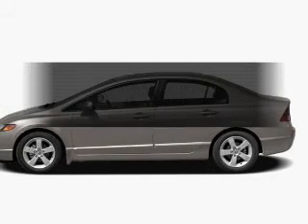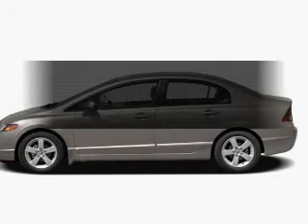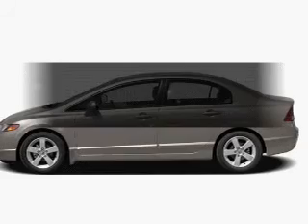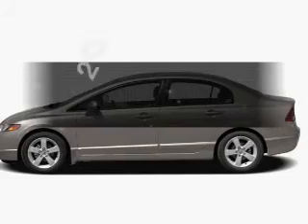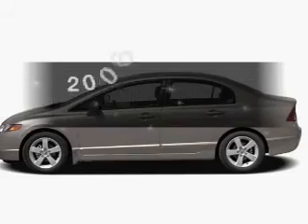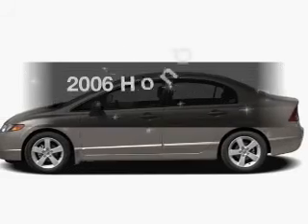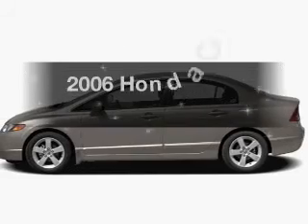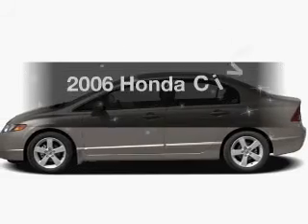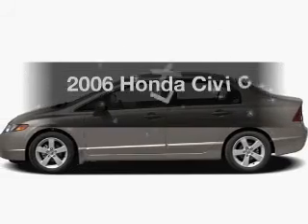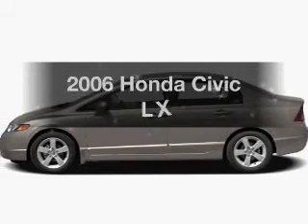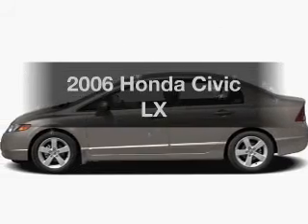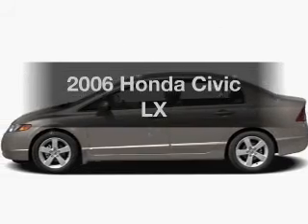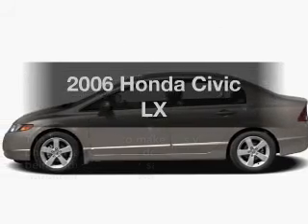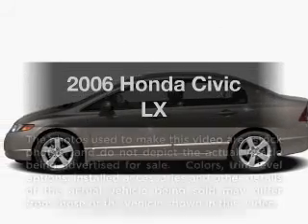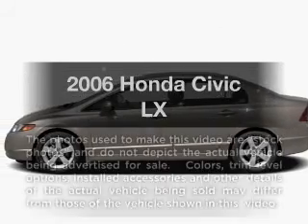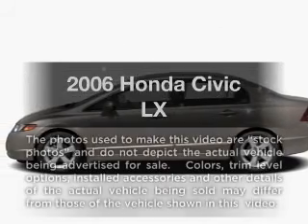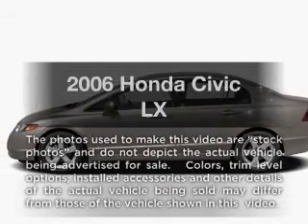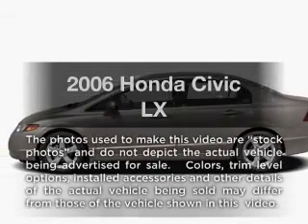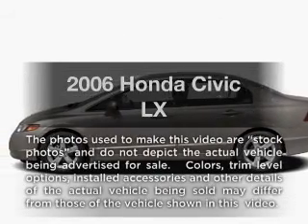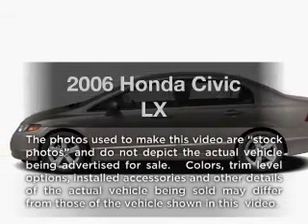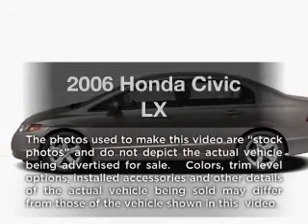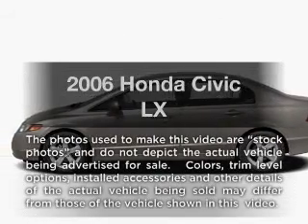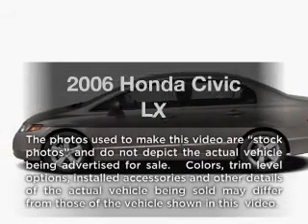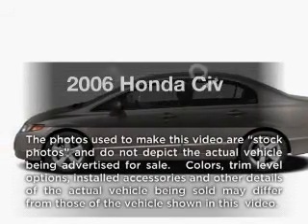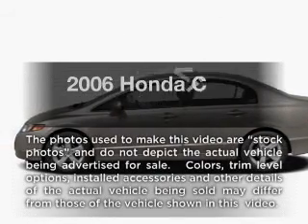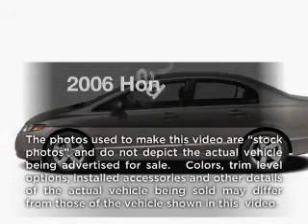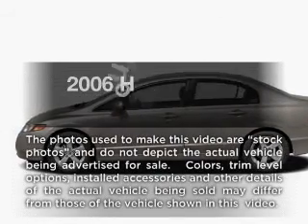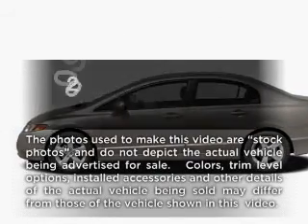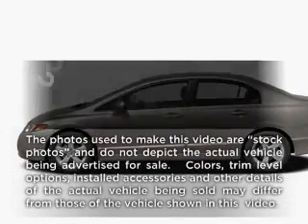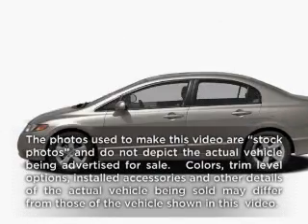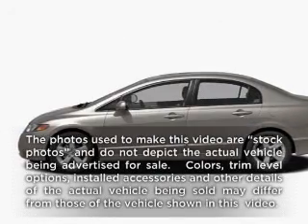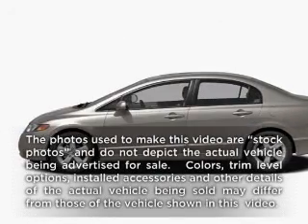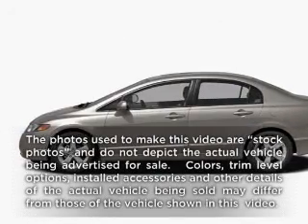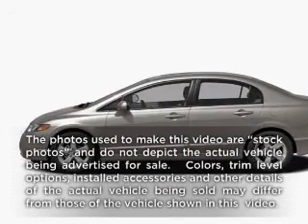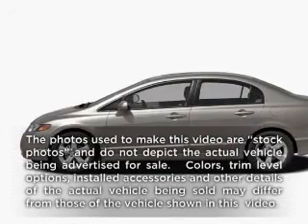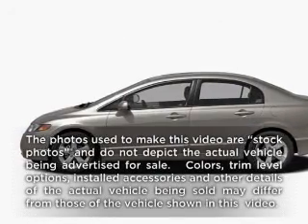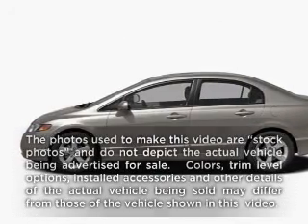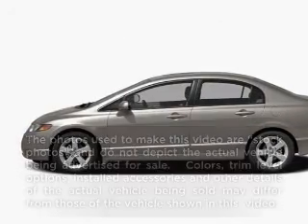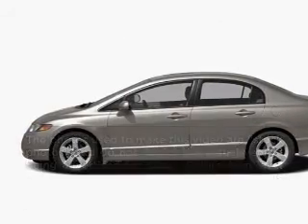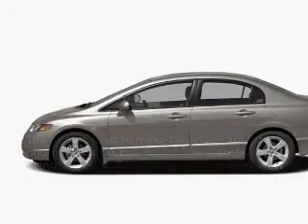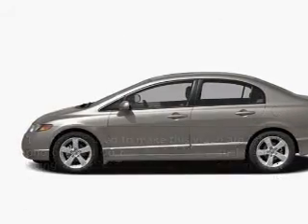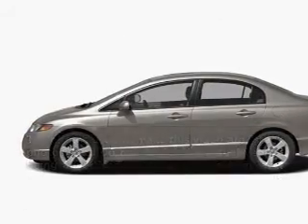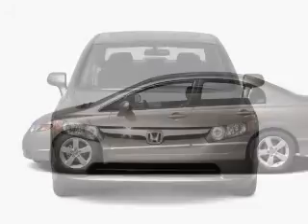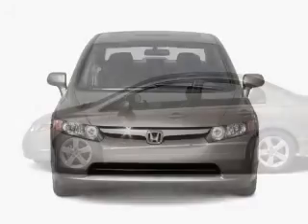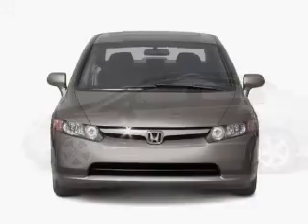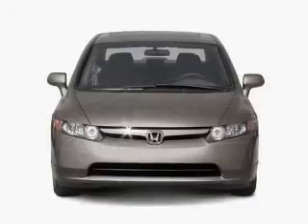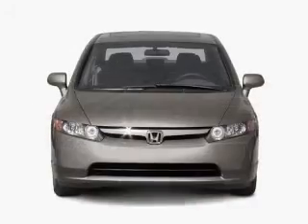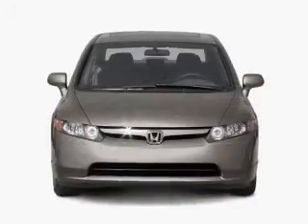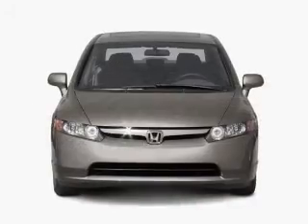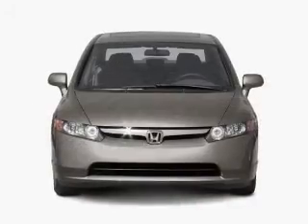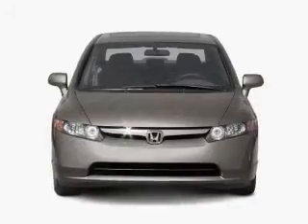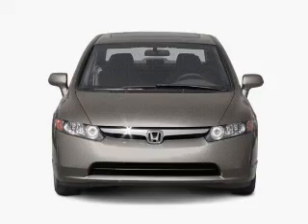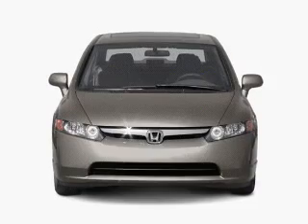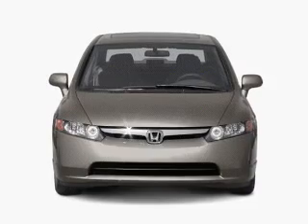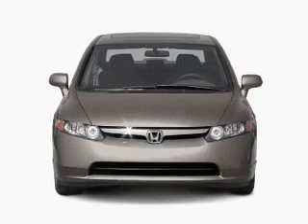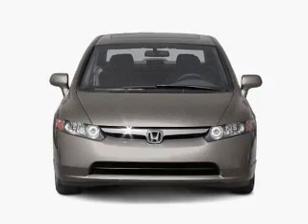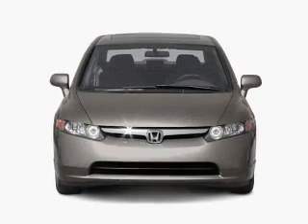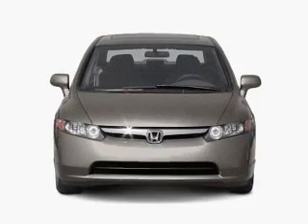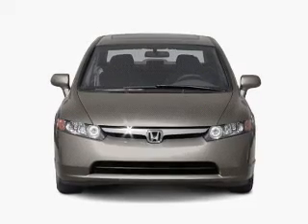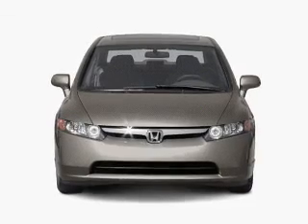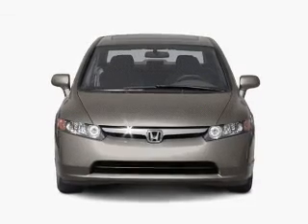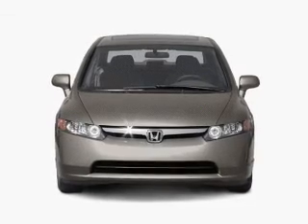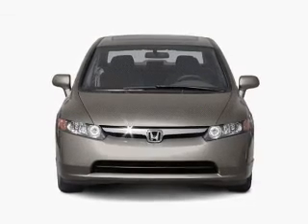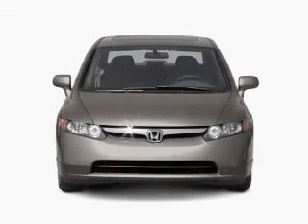Get noticed in this 2006 Honda Civic. If you're looking for an automobile with great attributes, look no further.